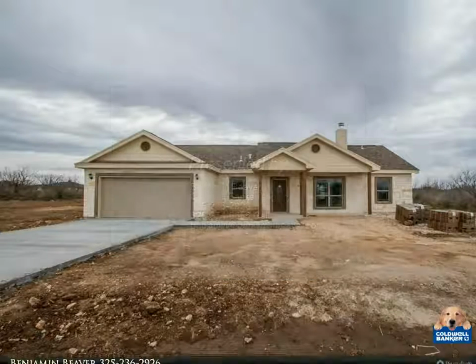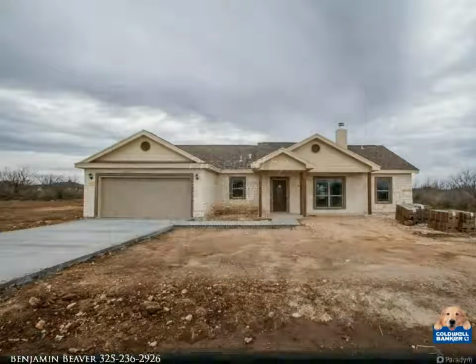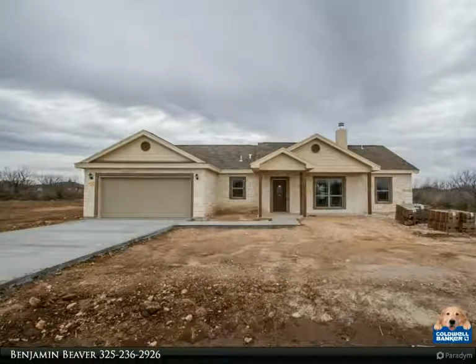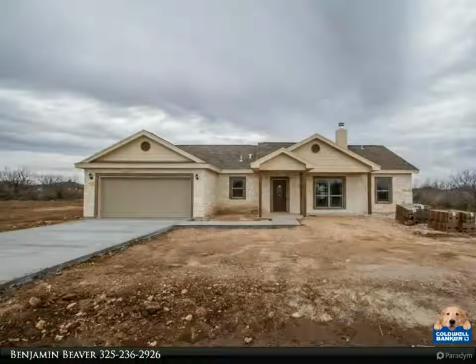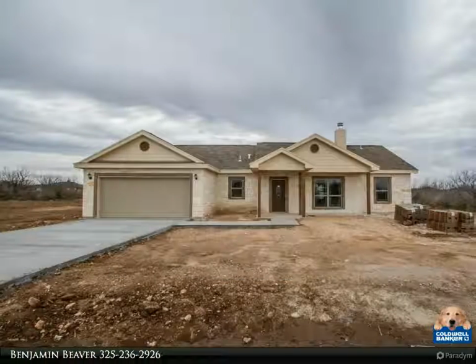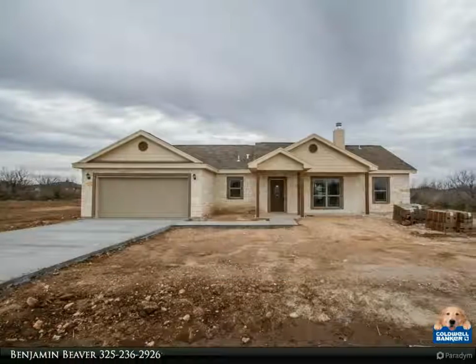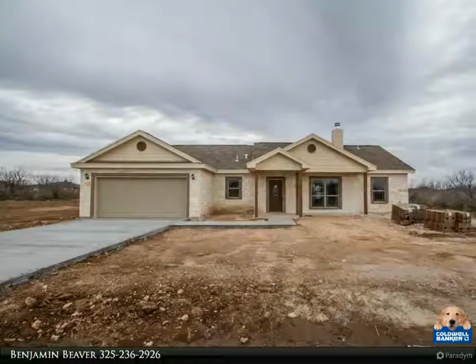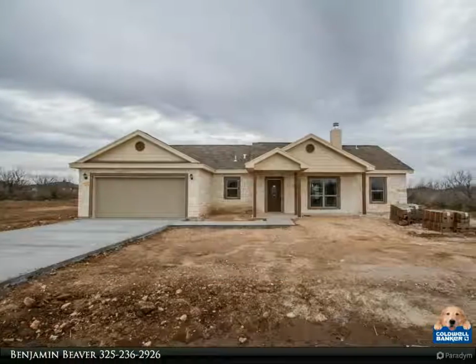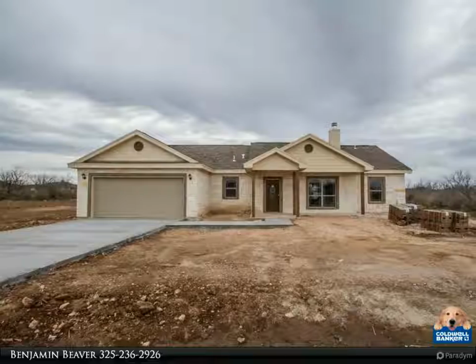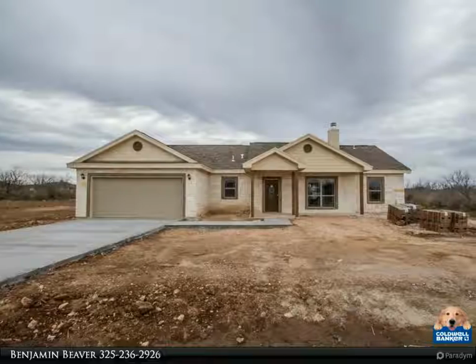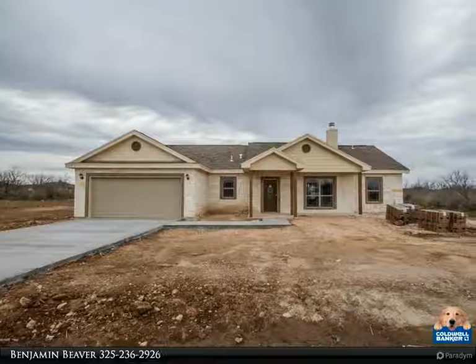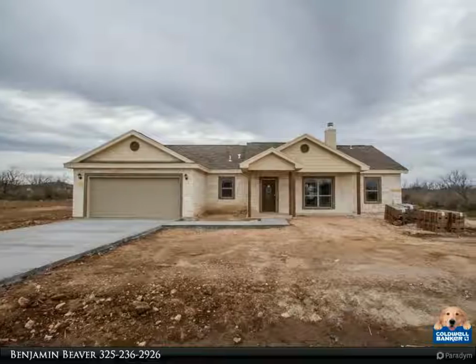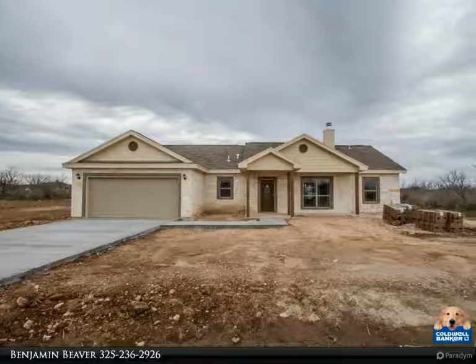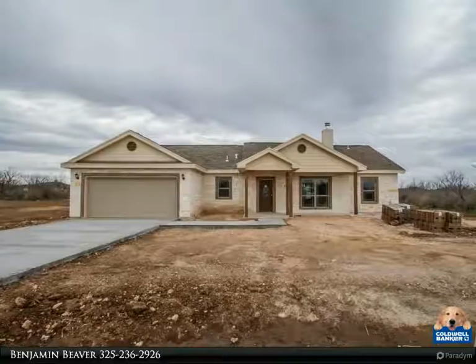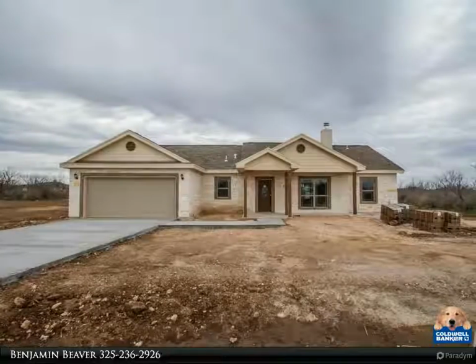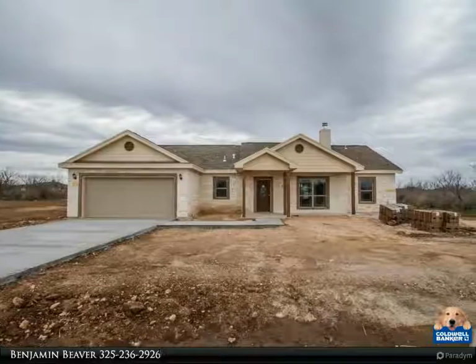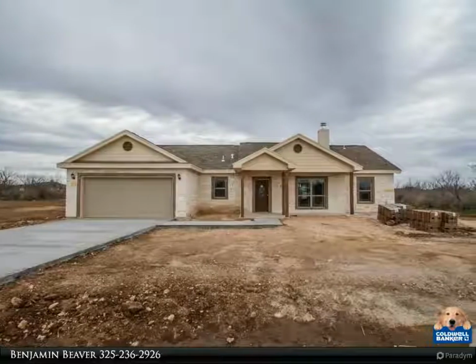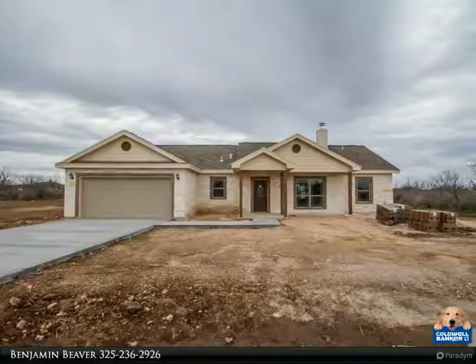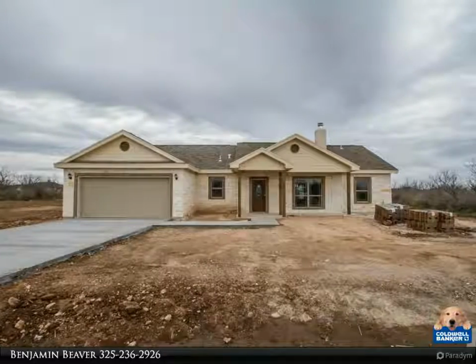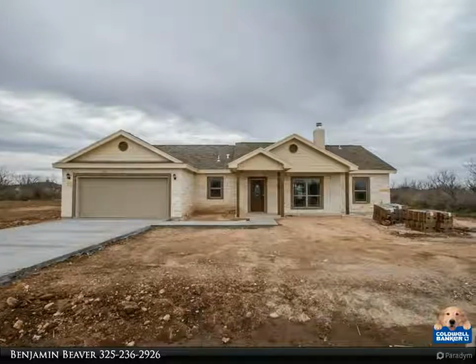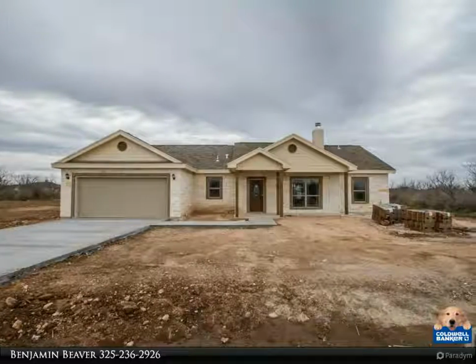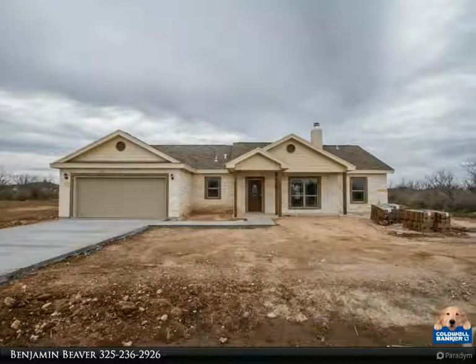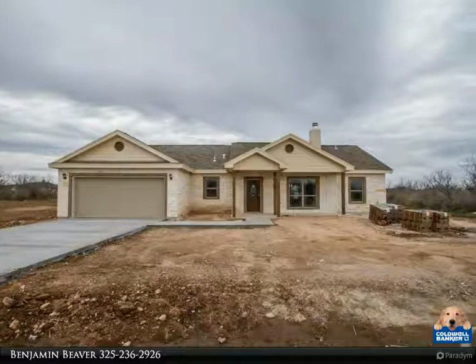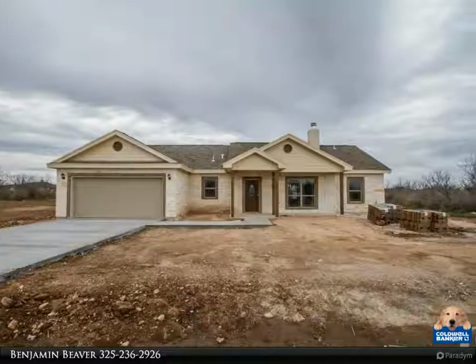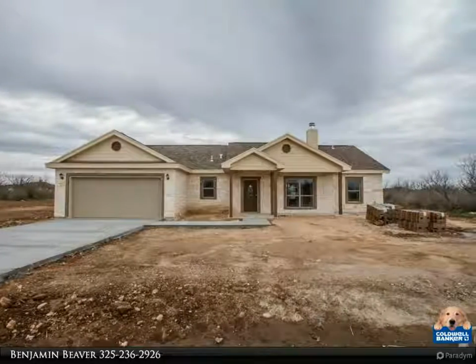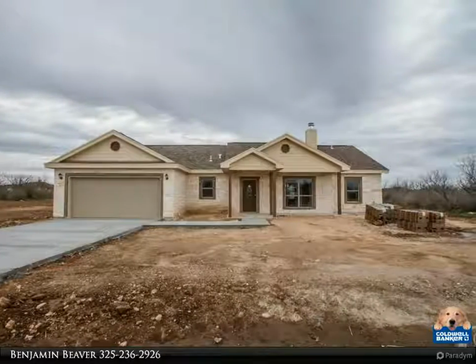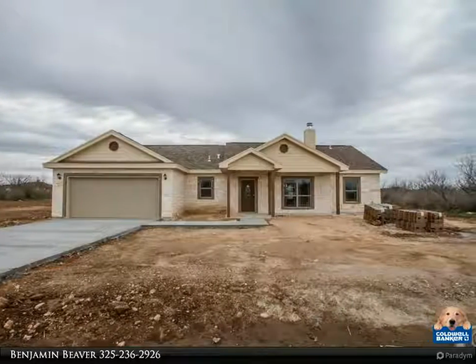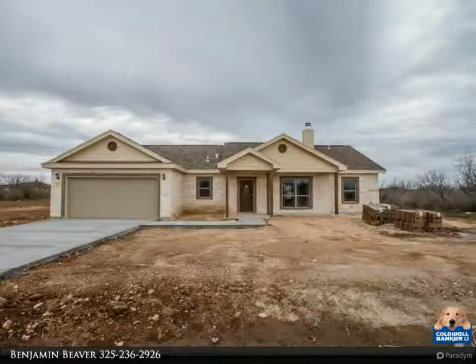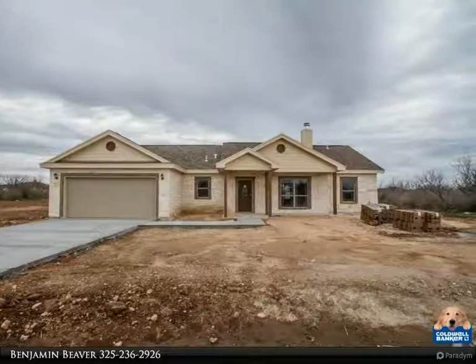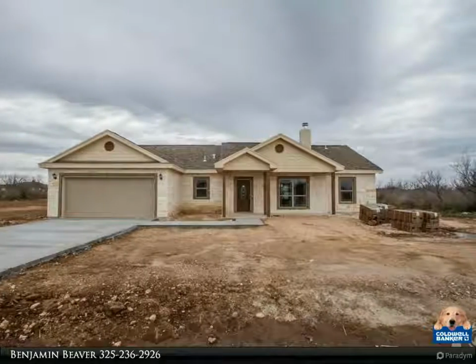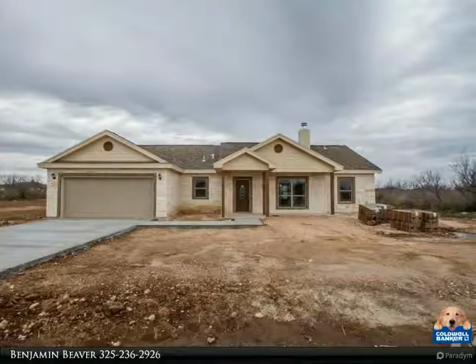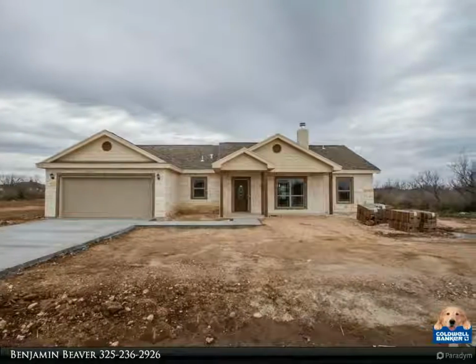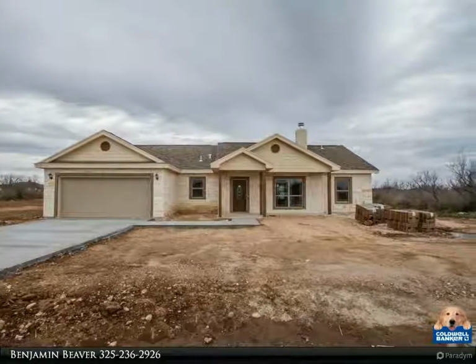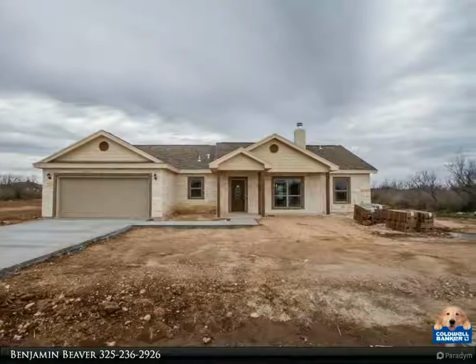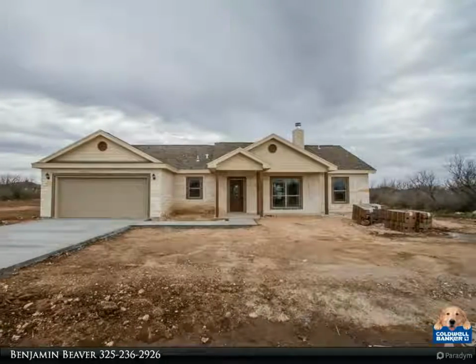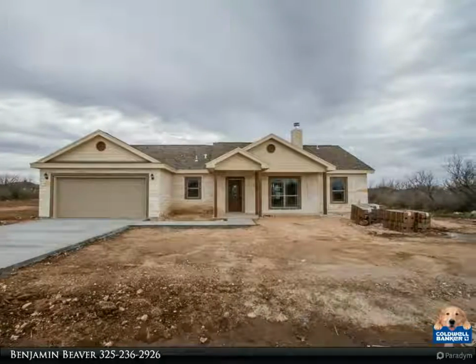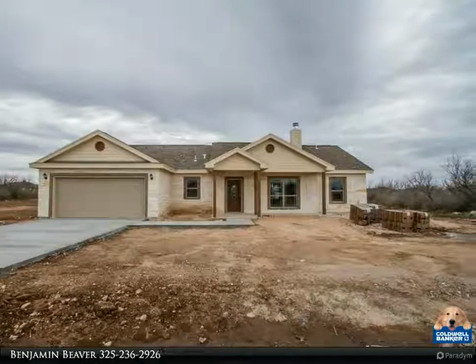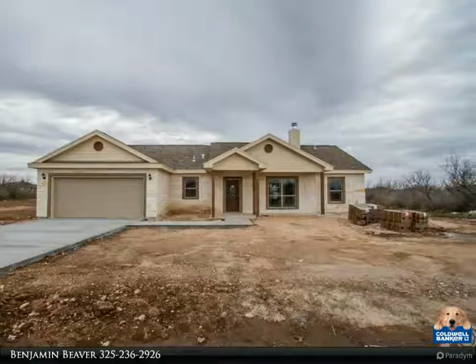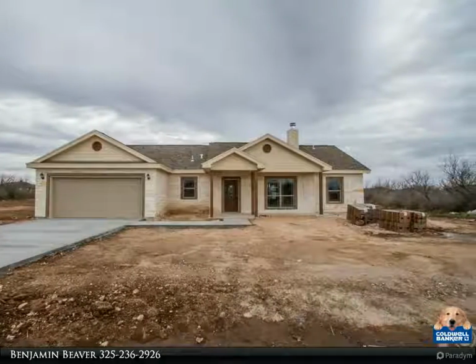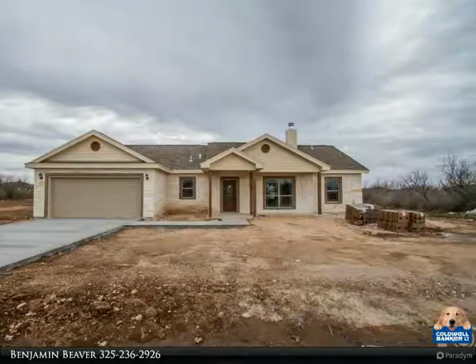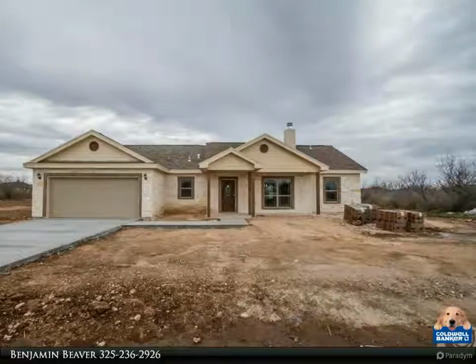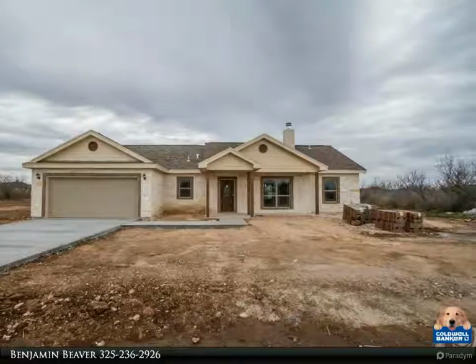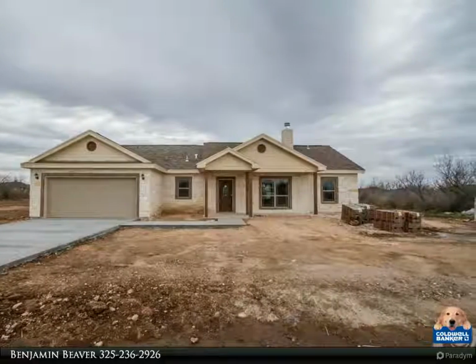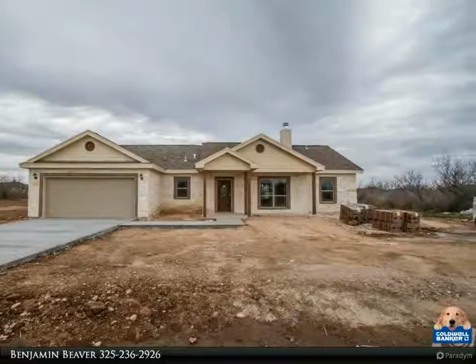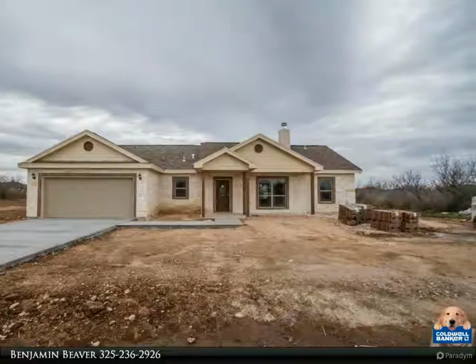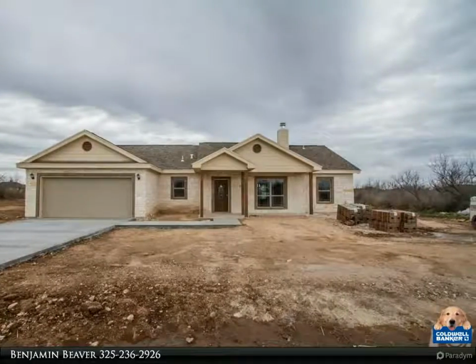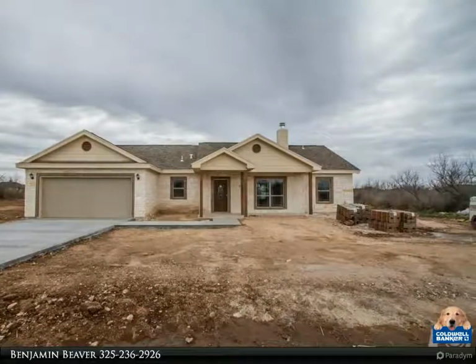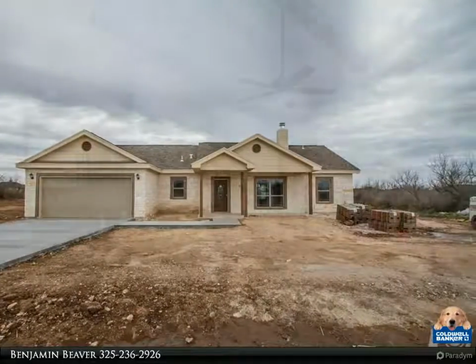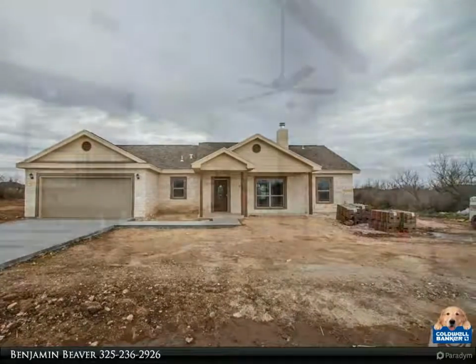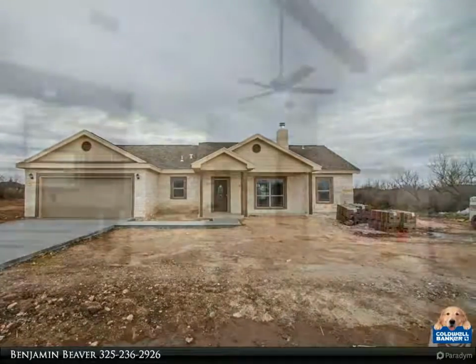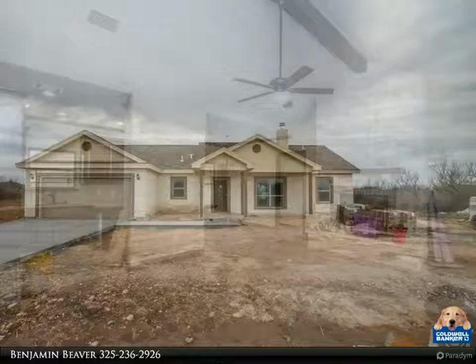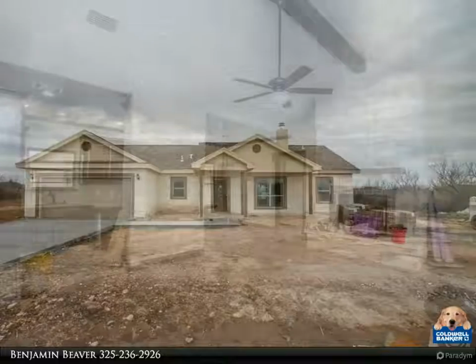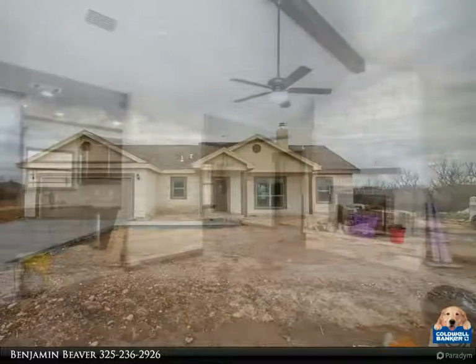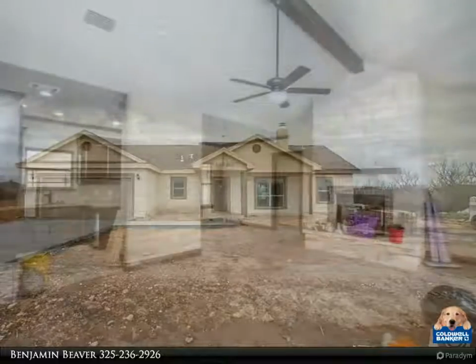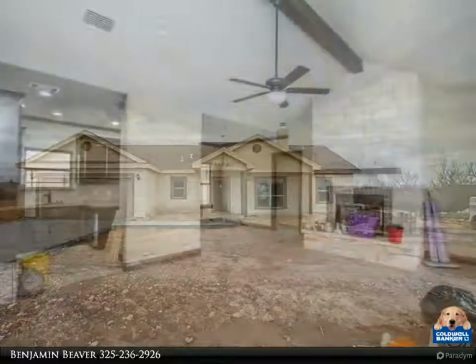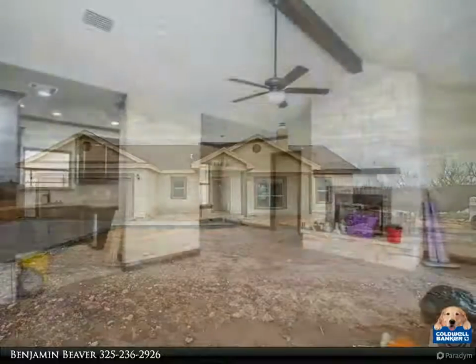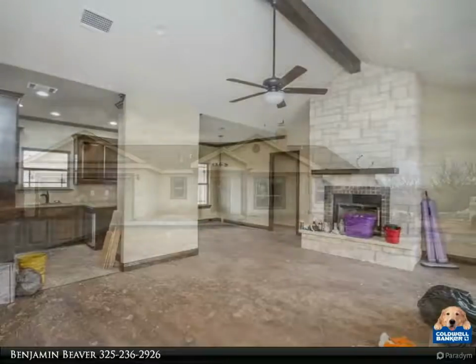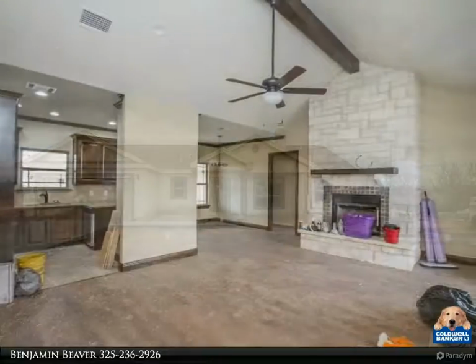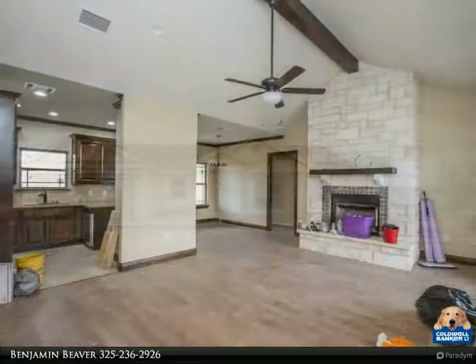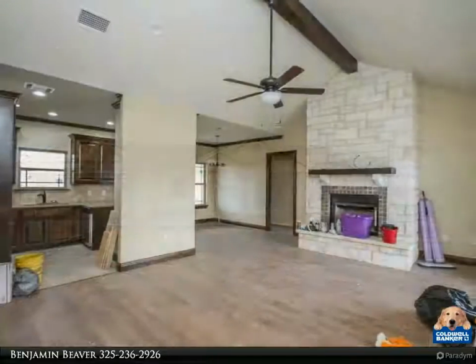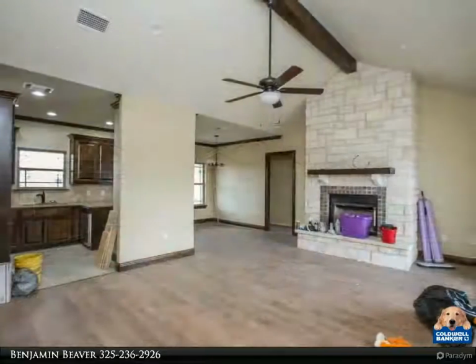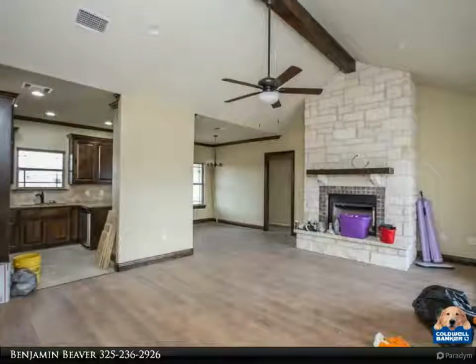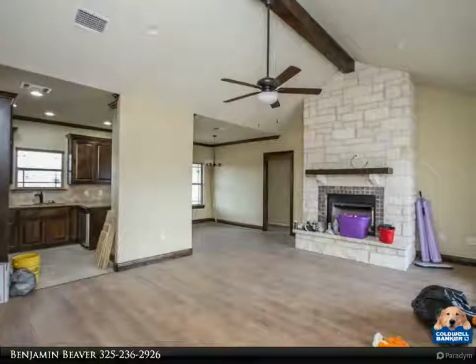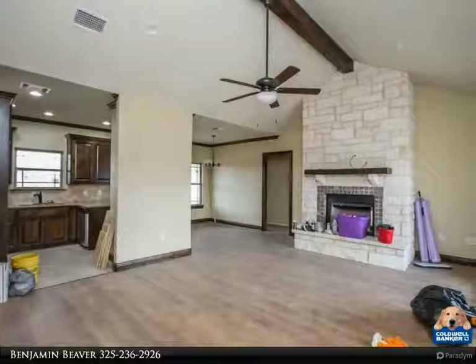This 3-bed 2-bath in the Buffalo Heights subdivision is underway. At this stage a buyer could help select finishes for the home.